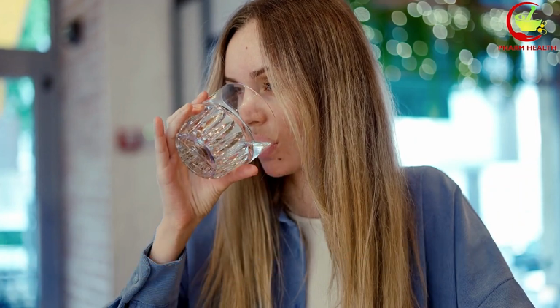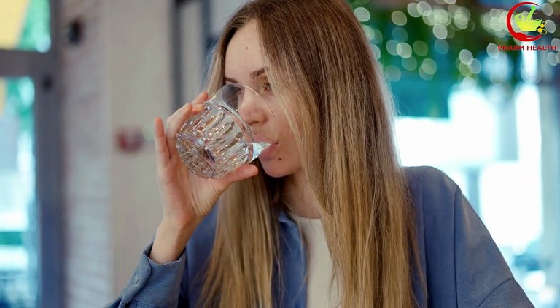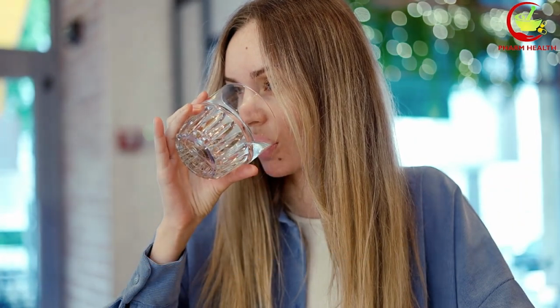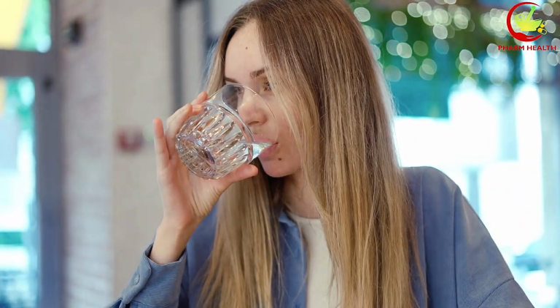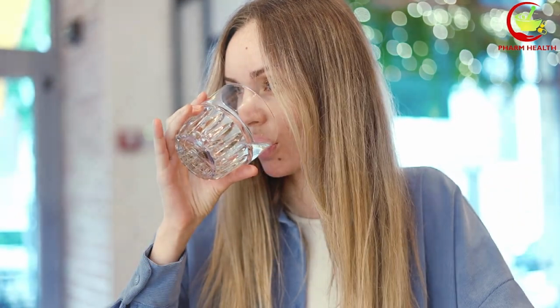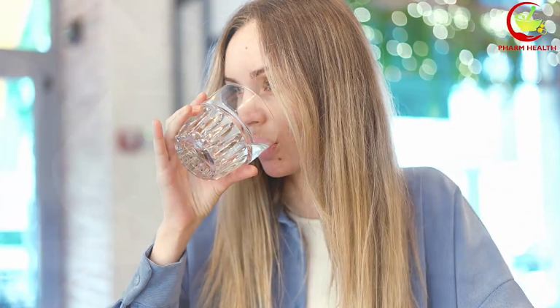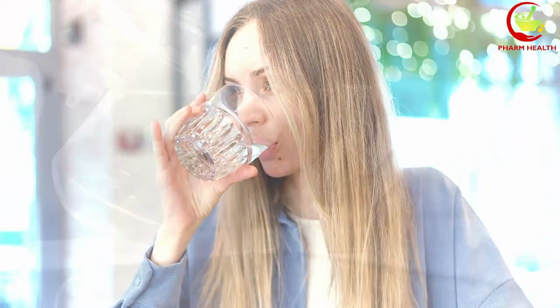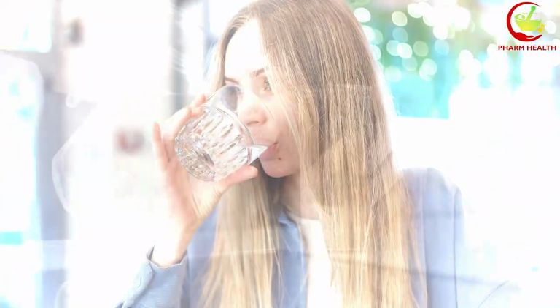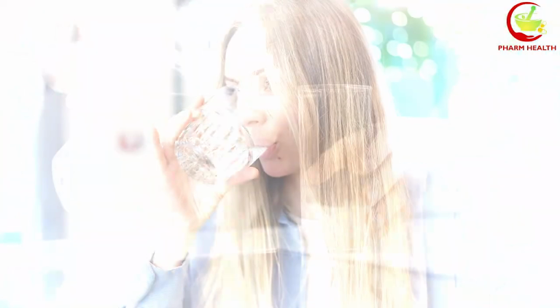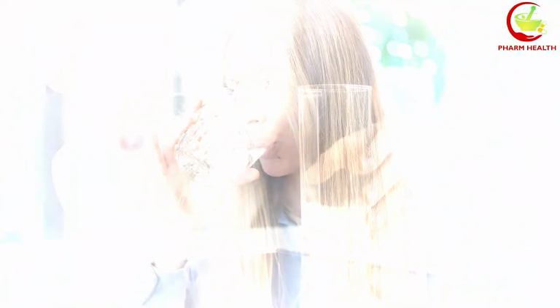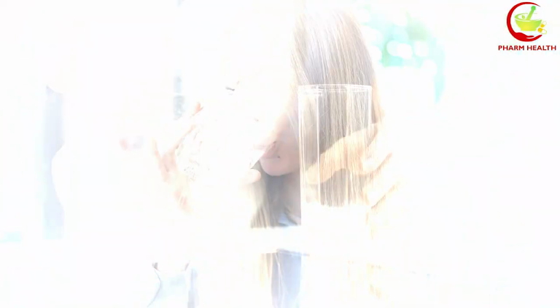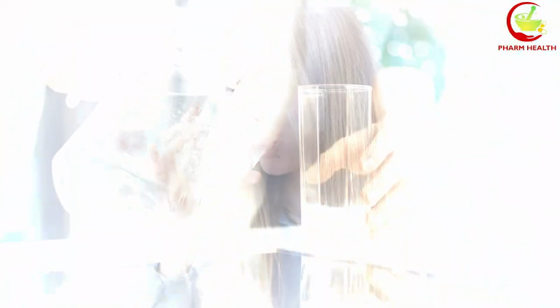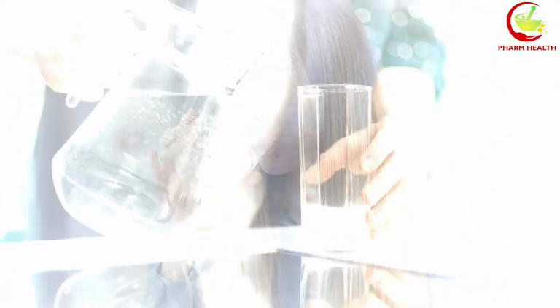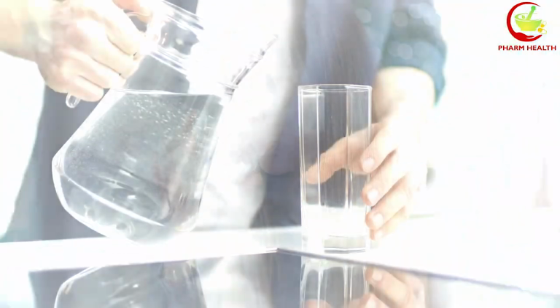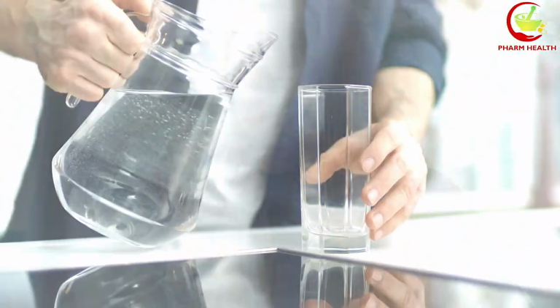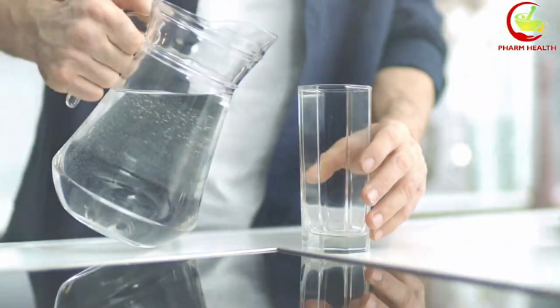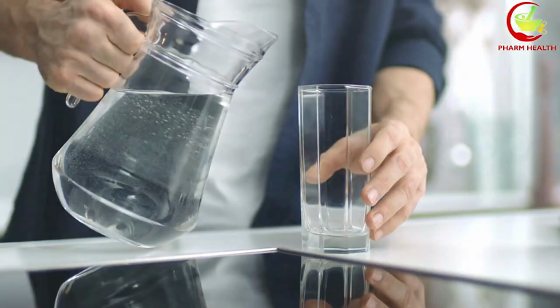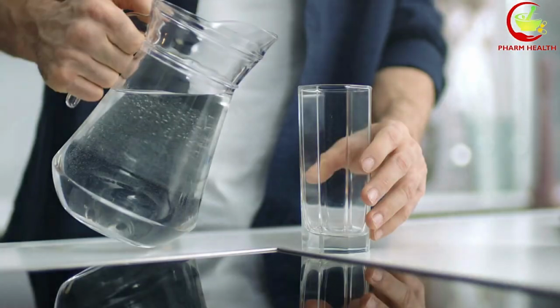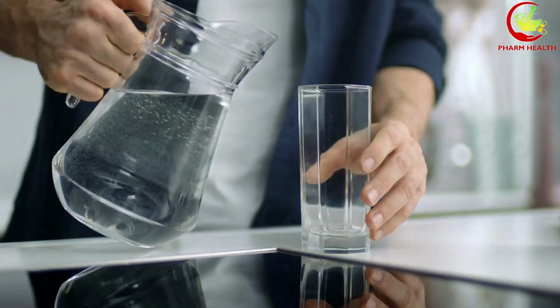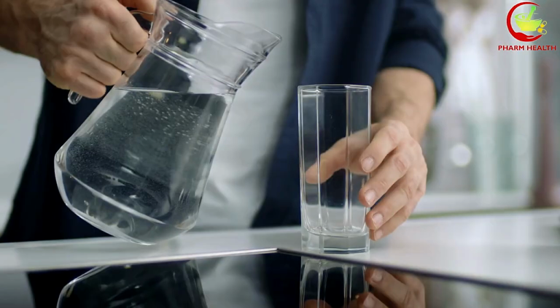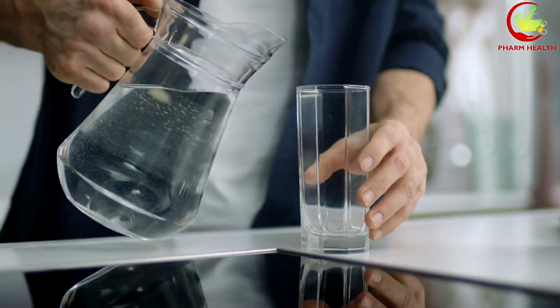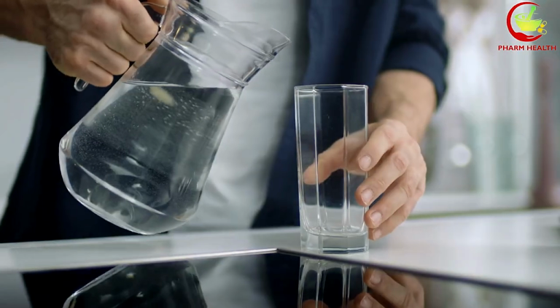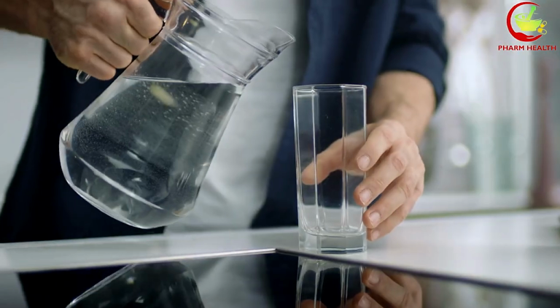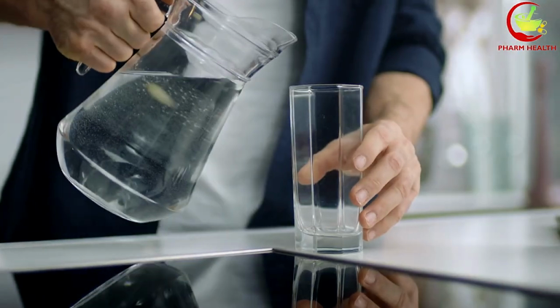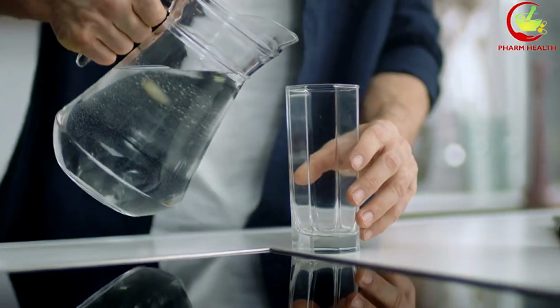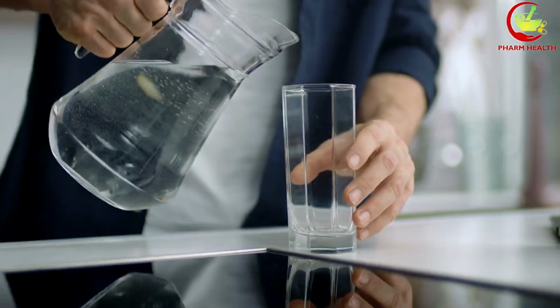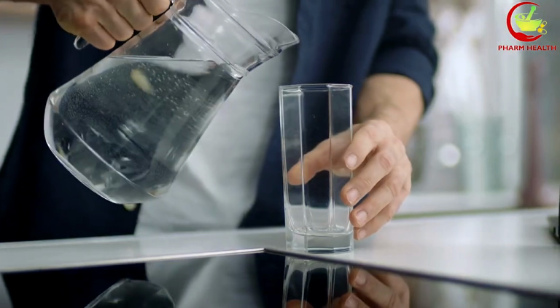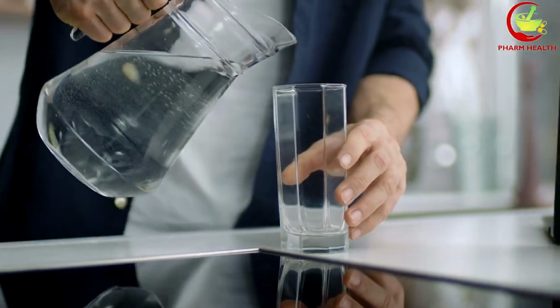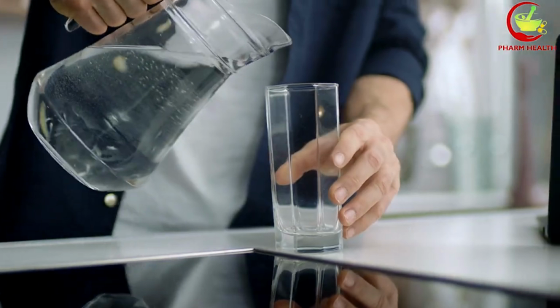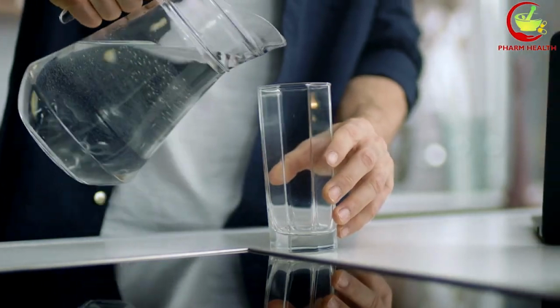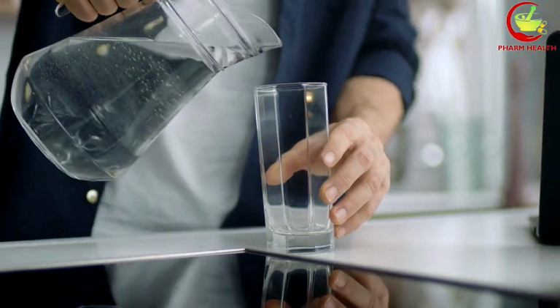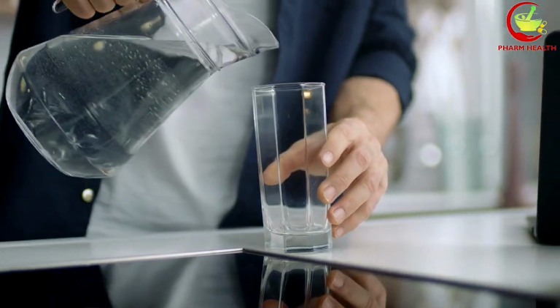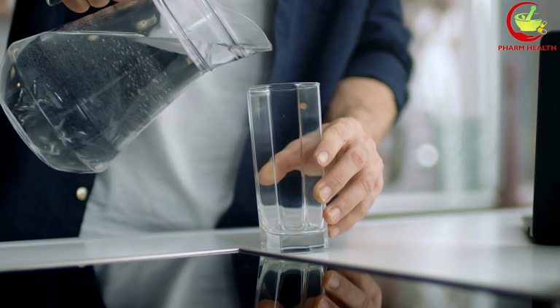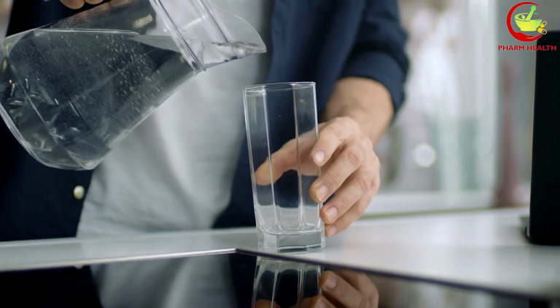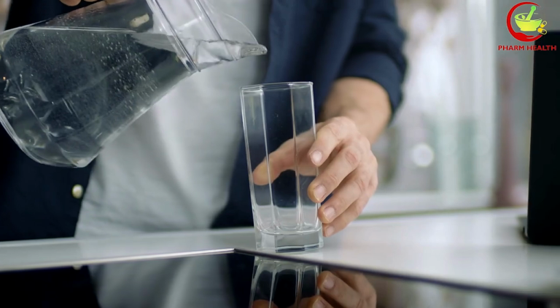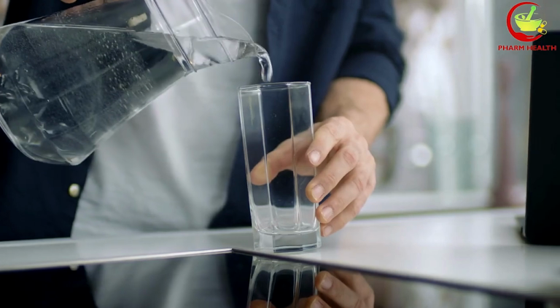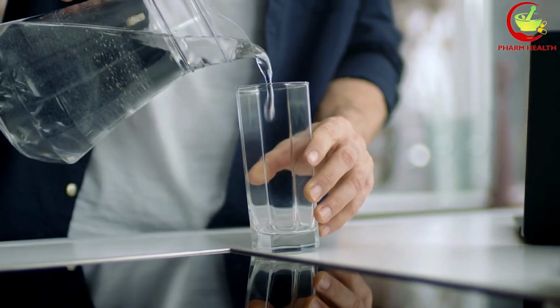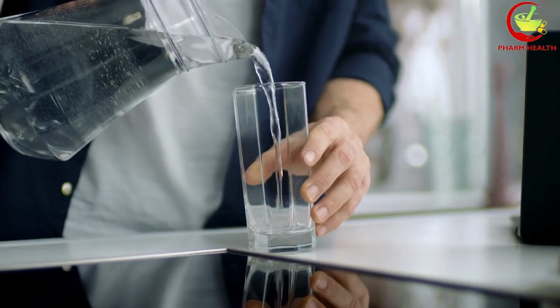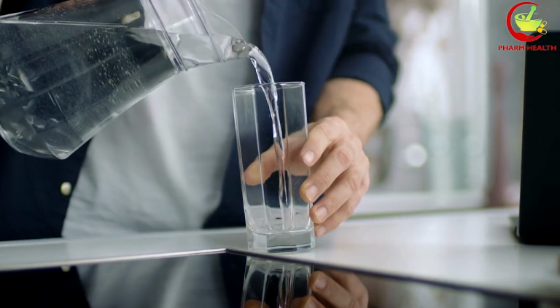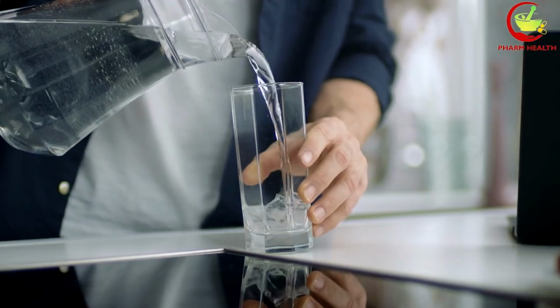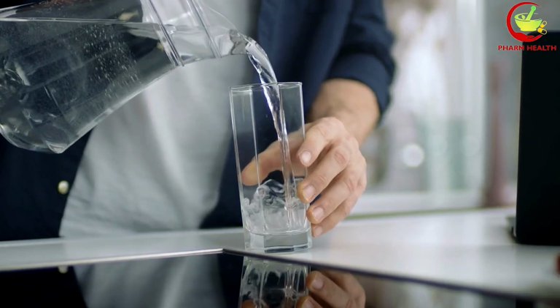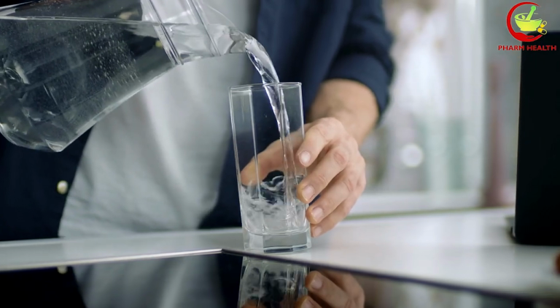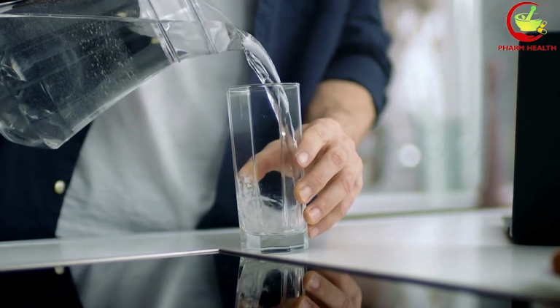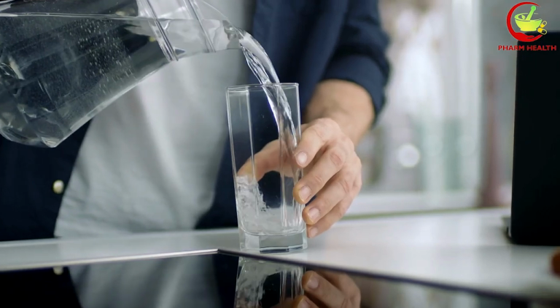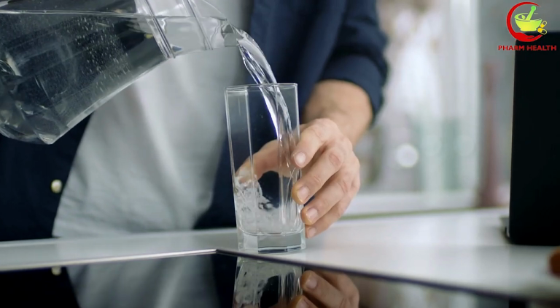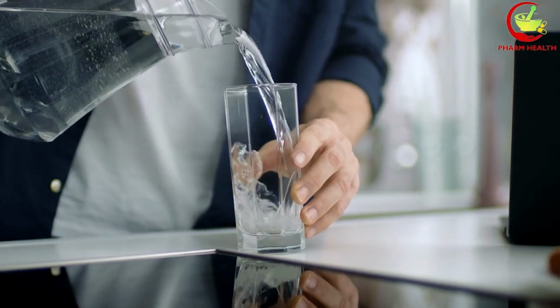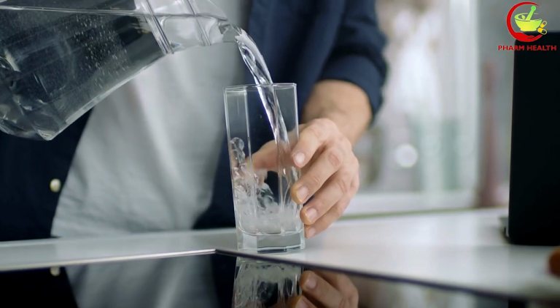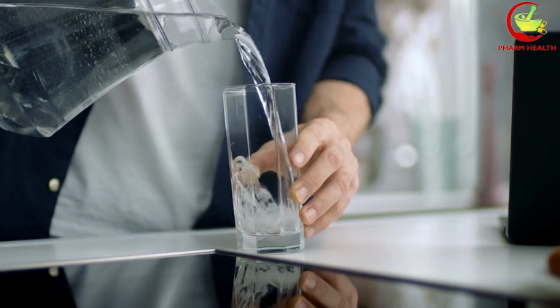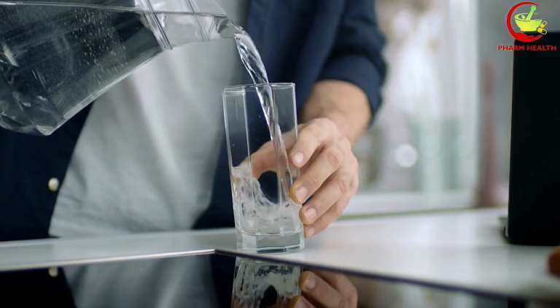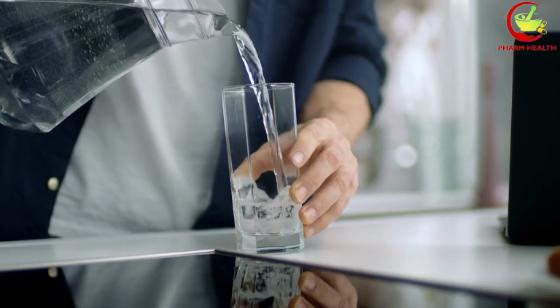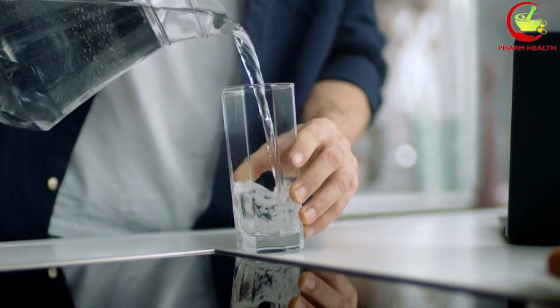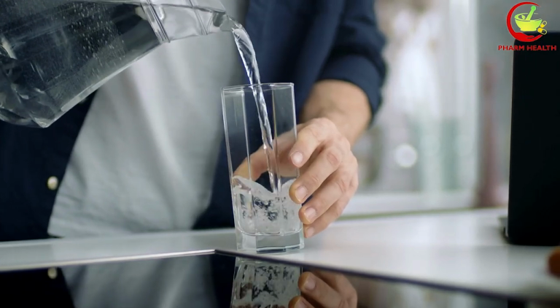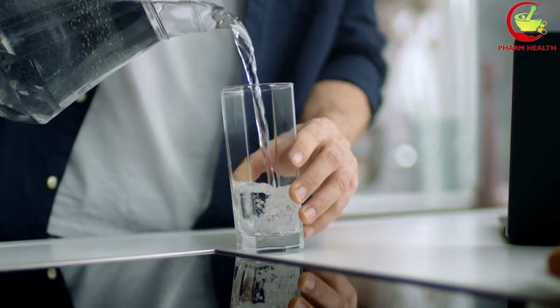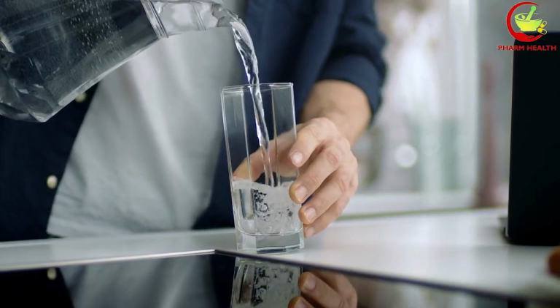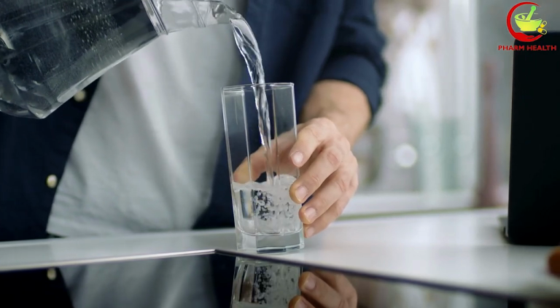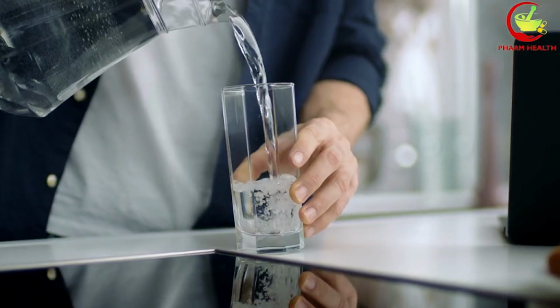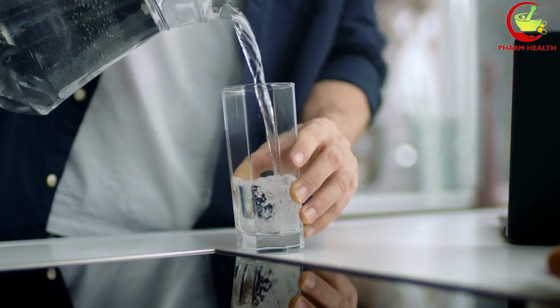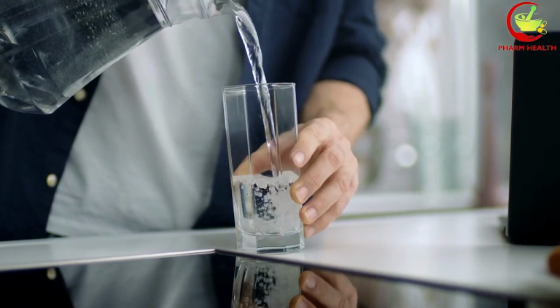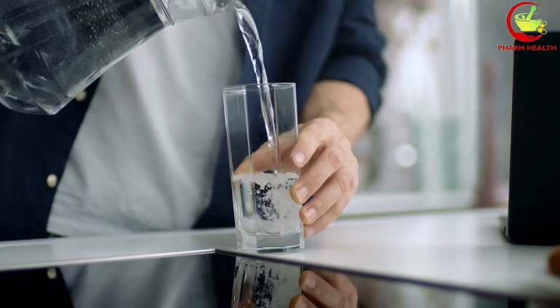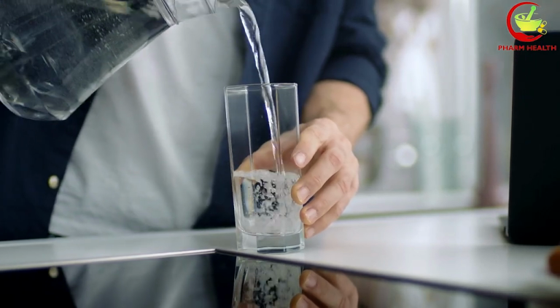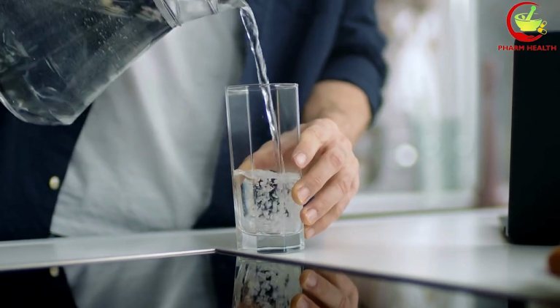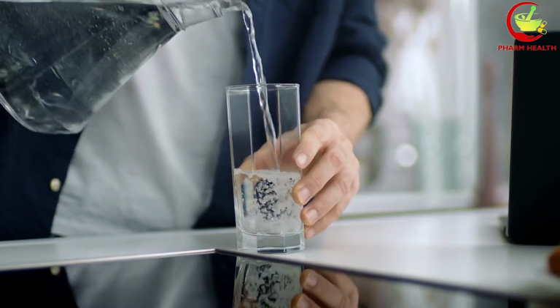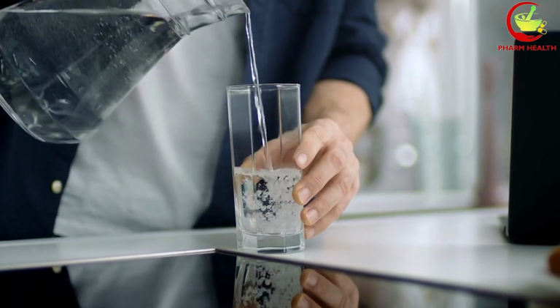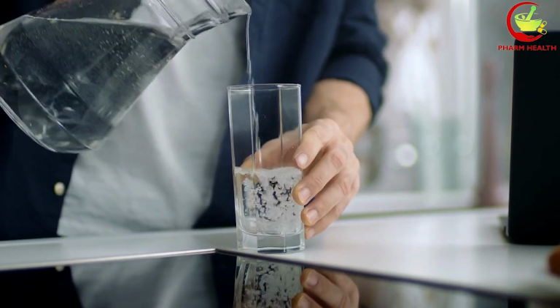It may also help to avoid alcohol and limit your caffeine intake, as these substances can contribute to dehydration and make dizziness worse.